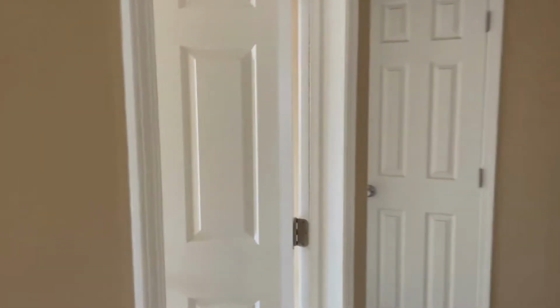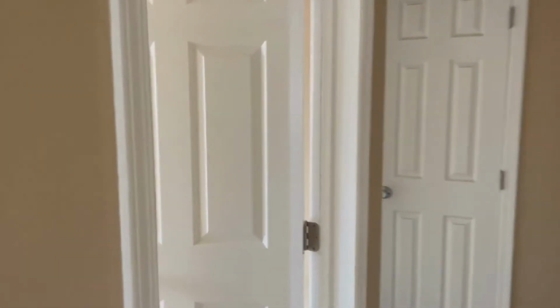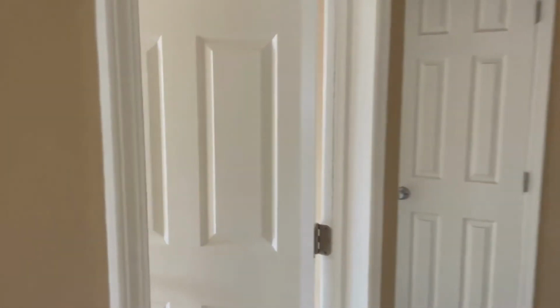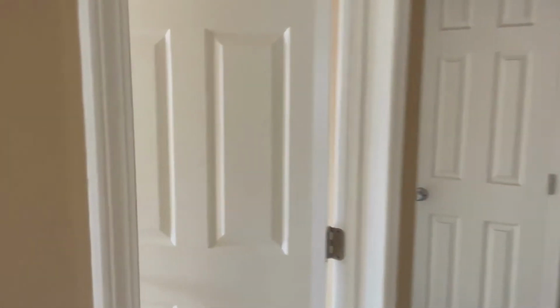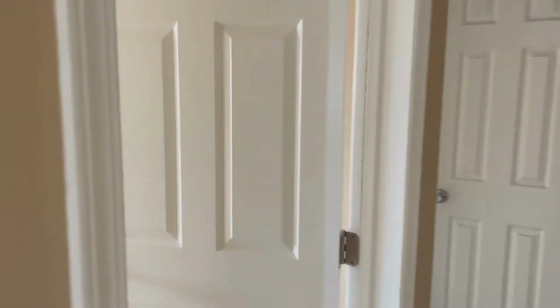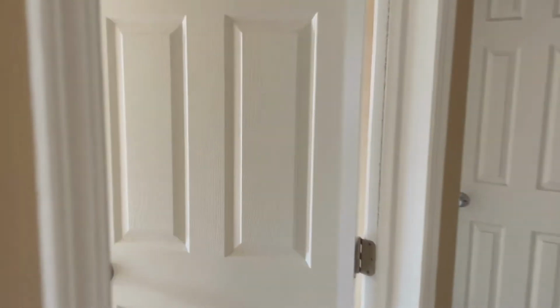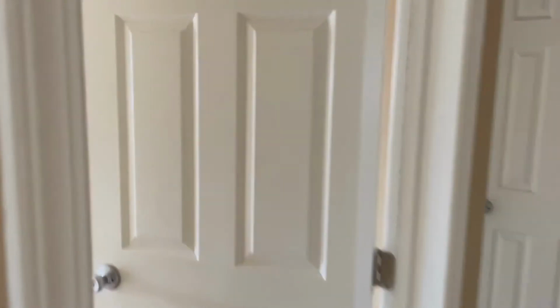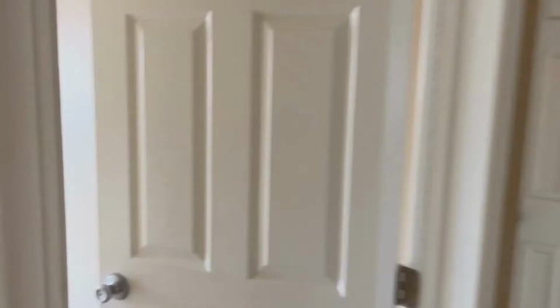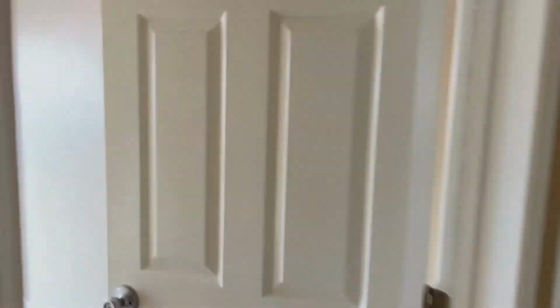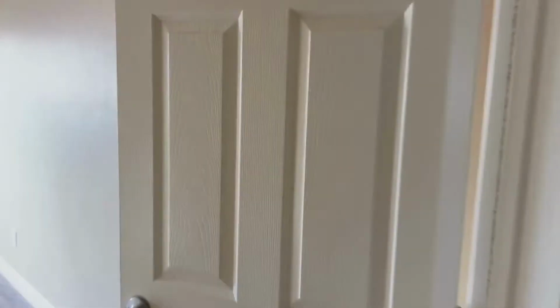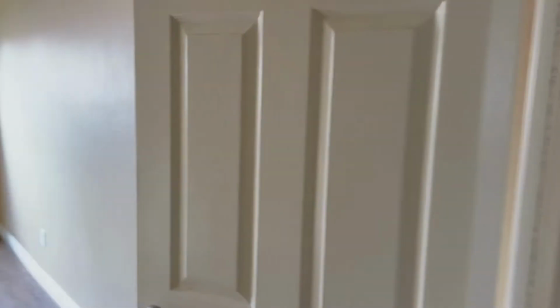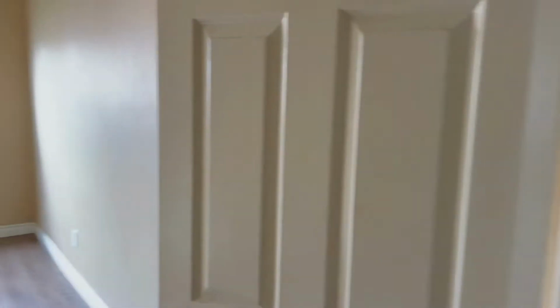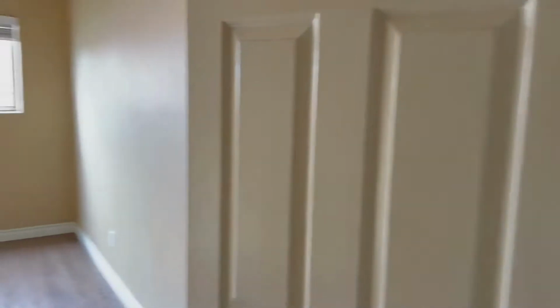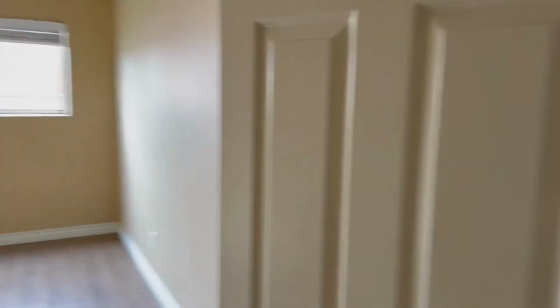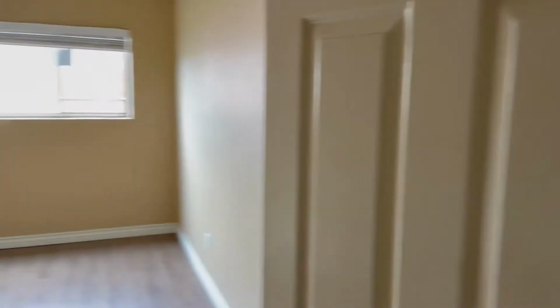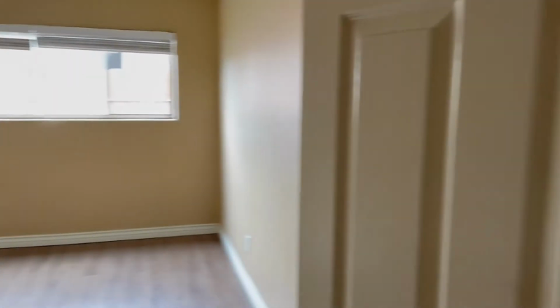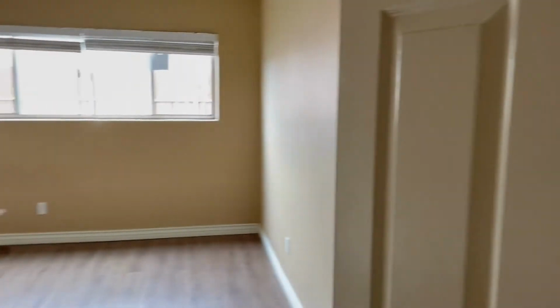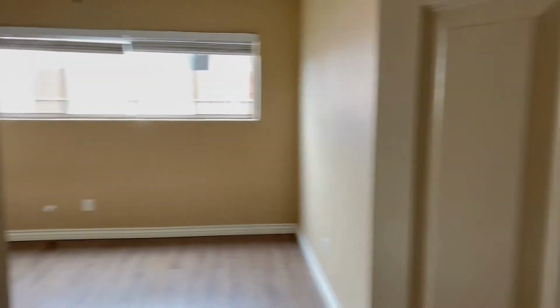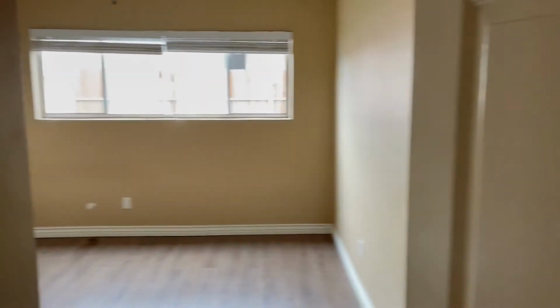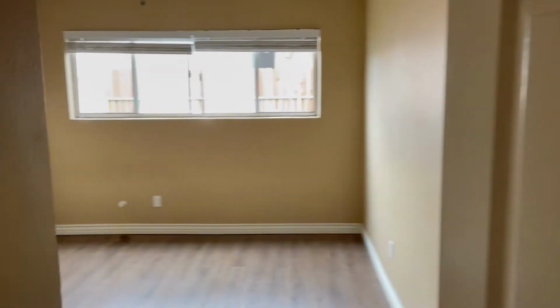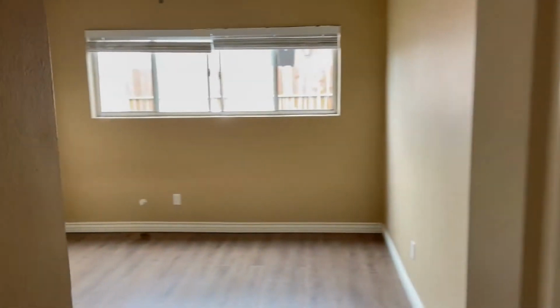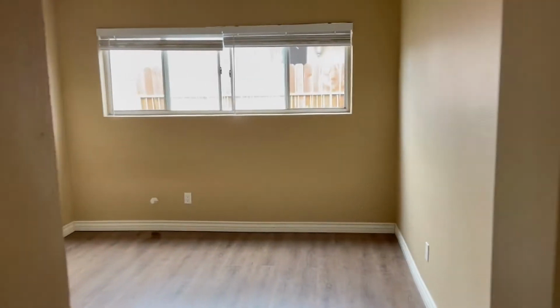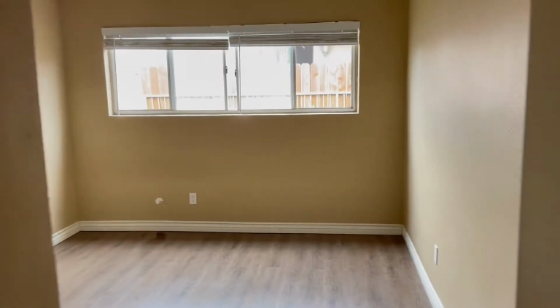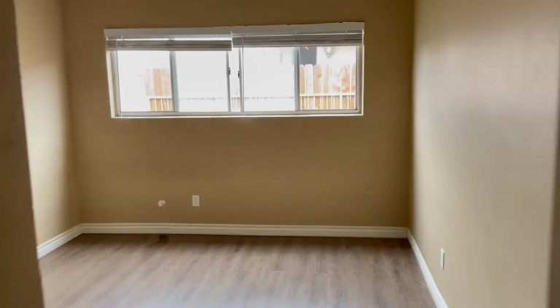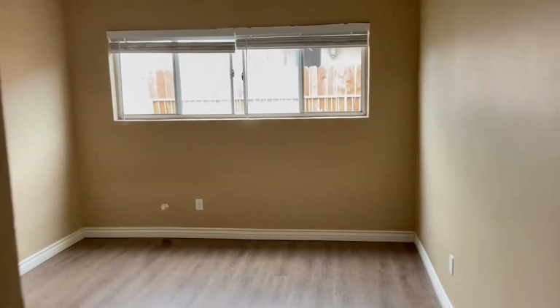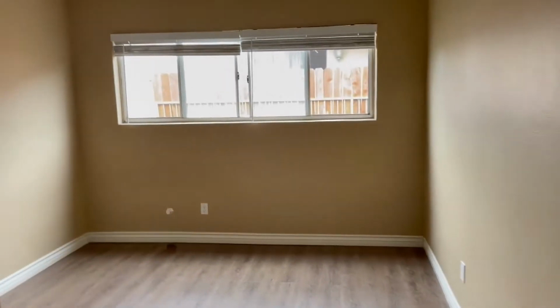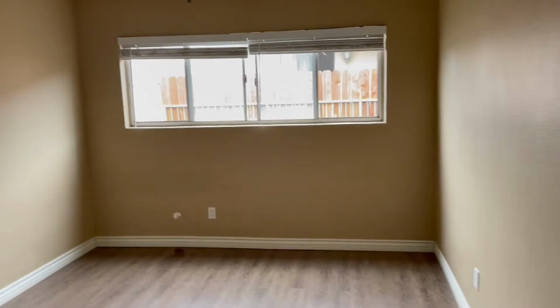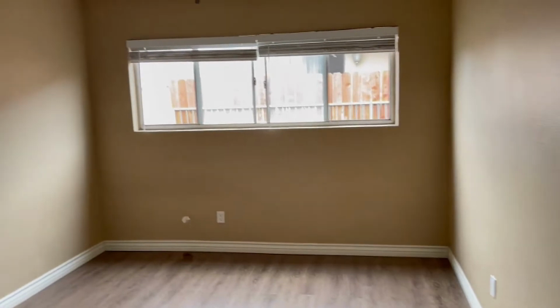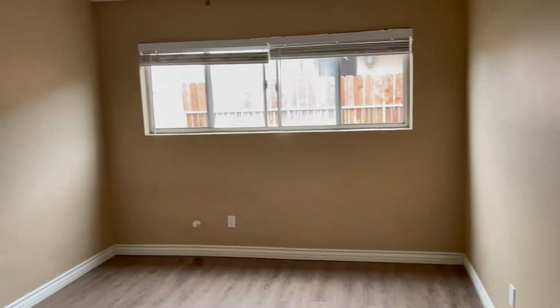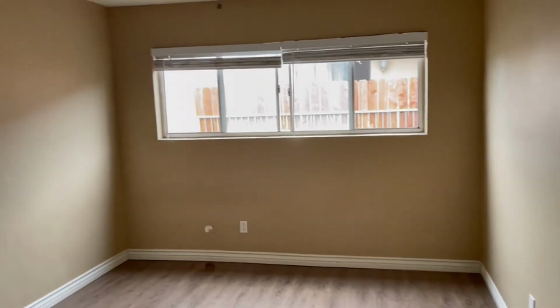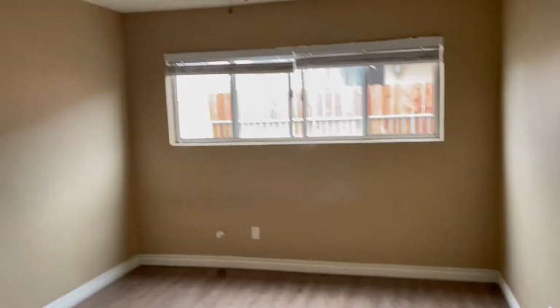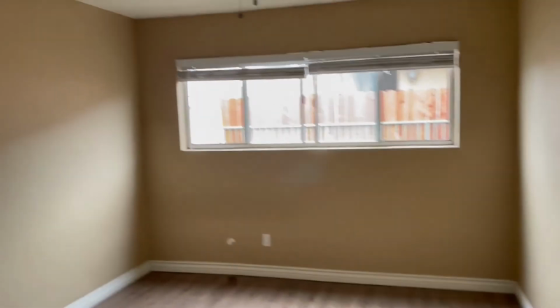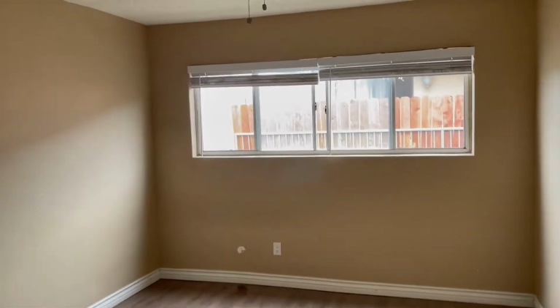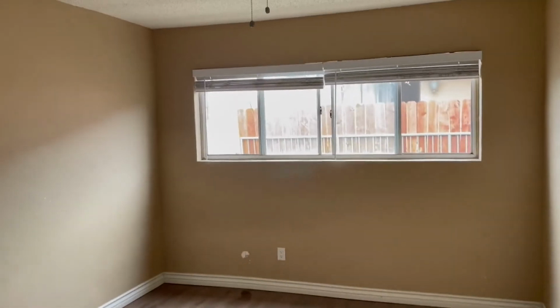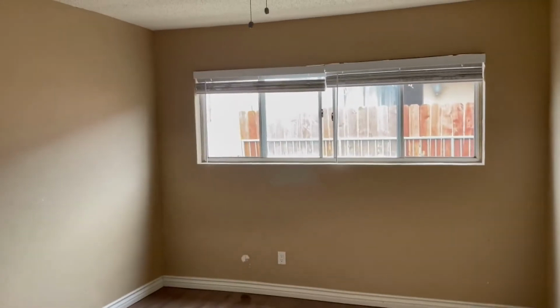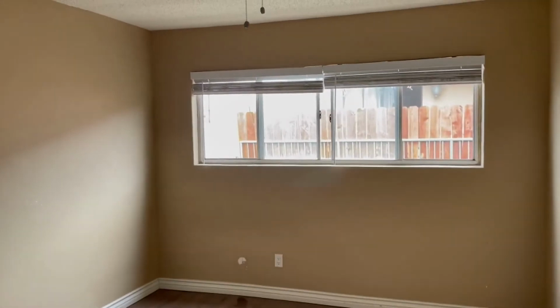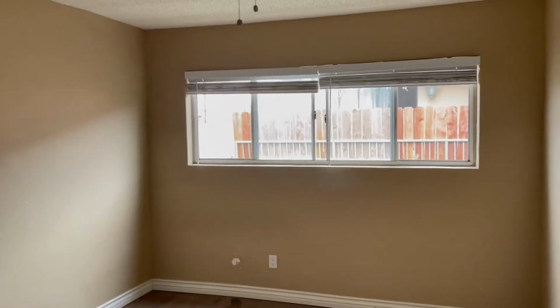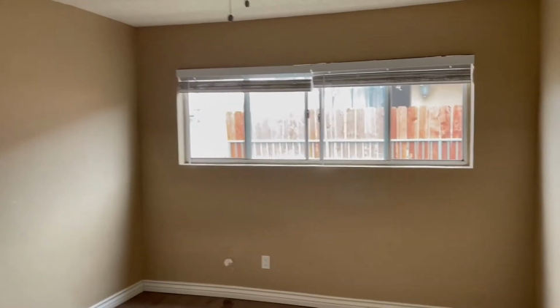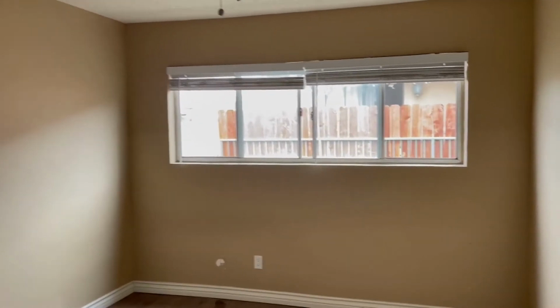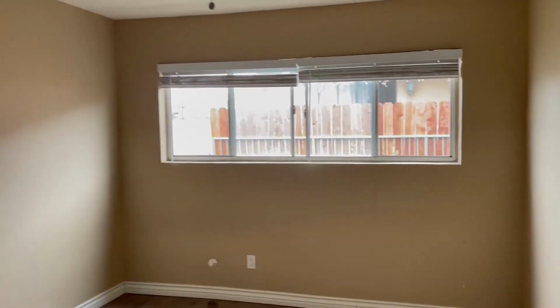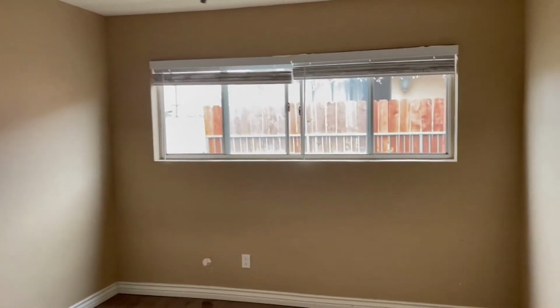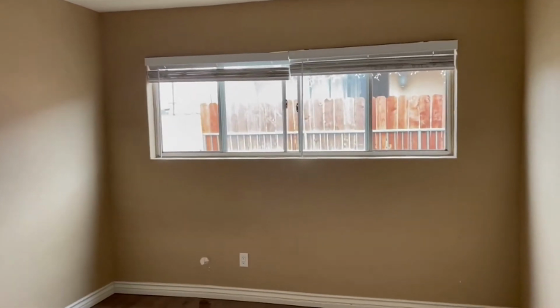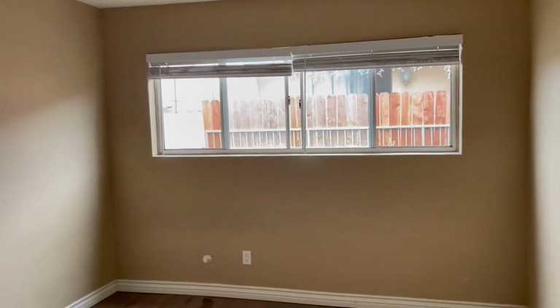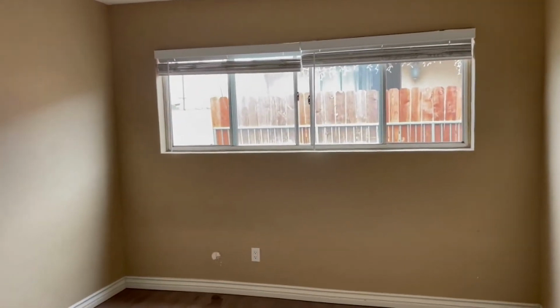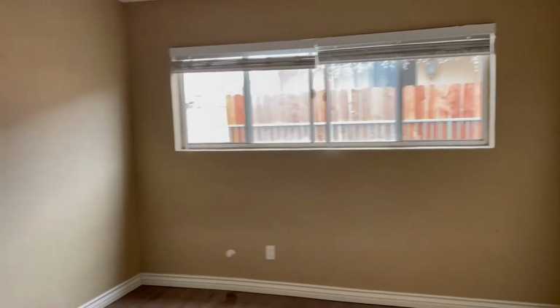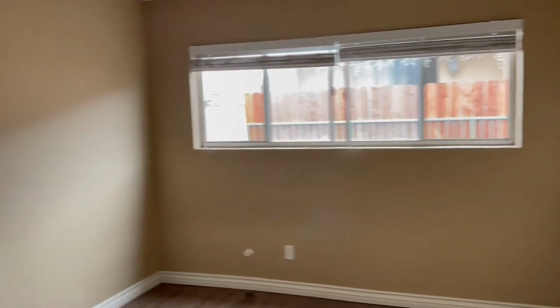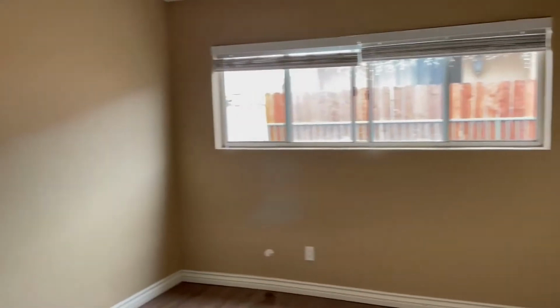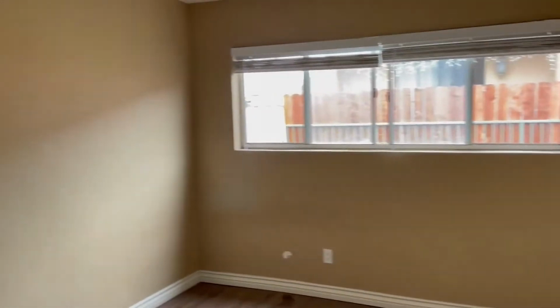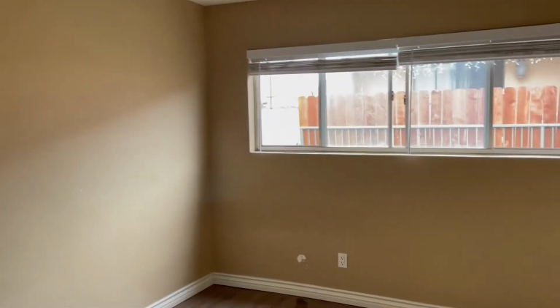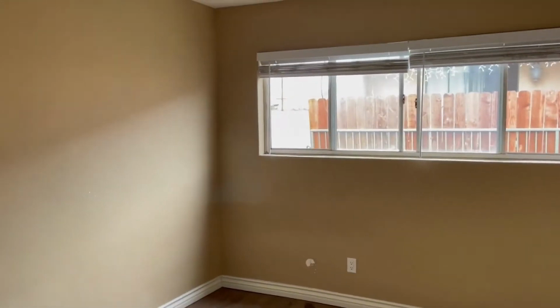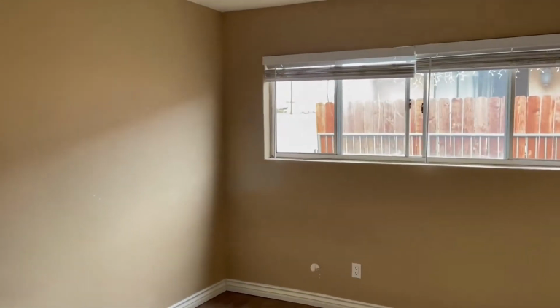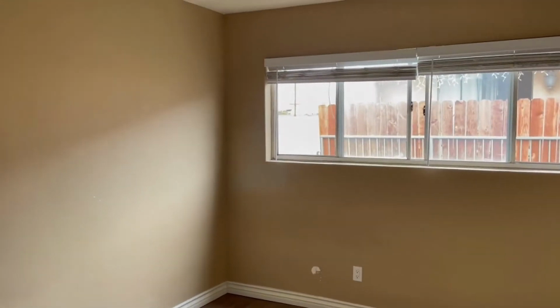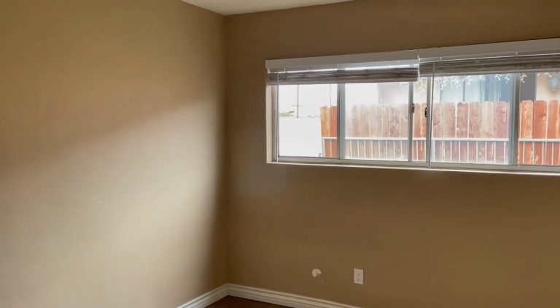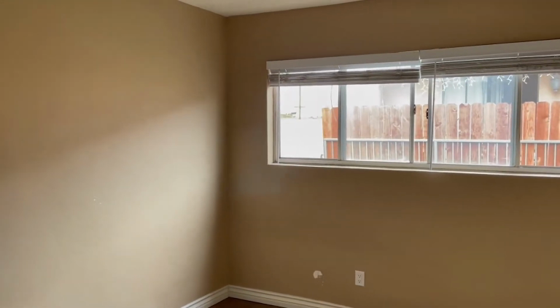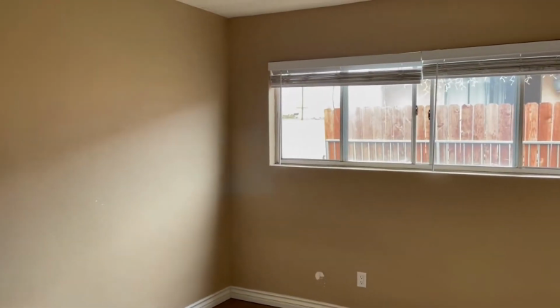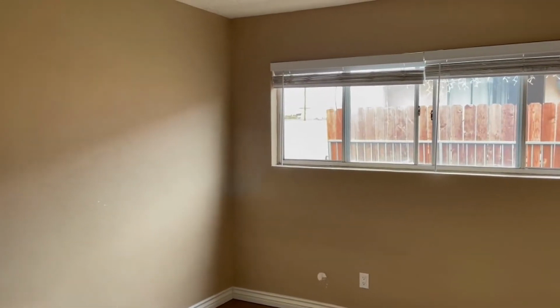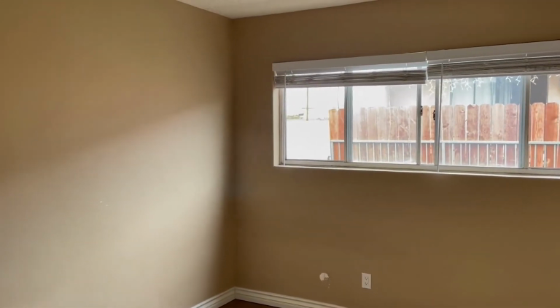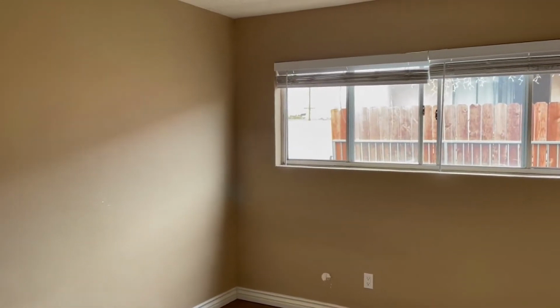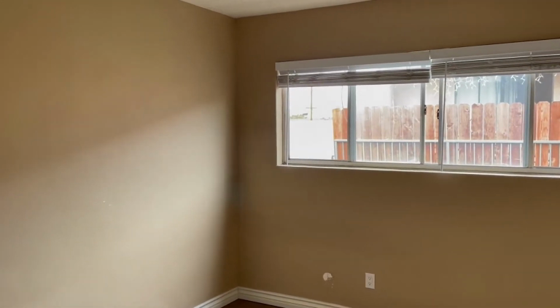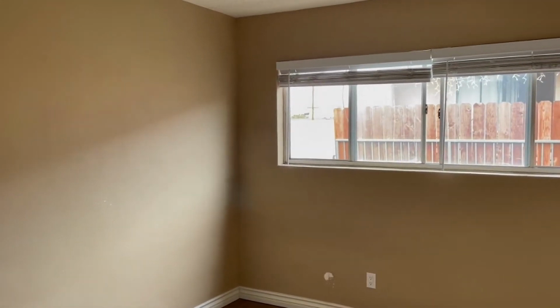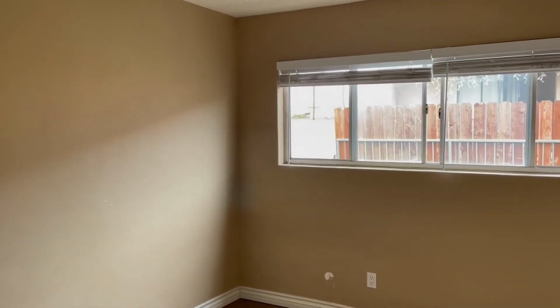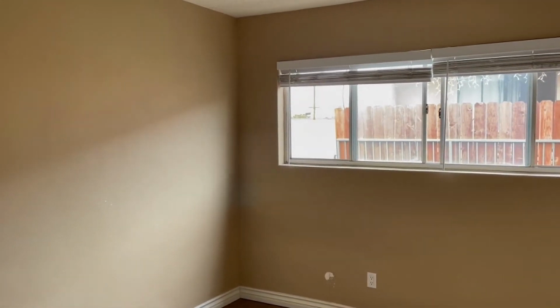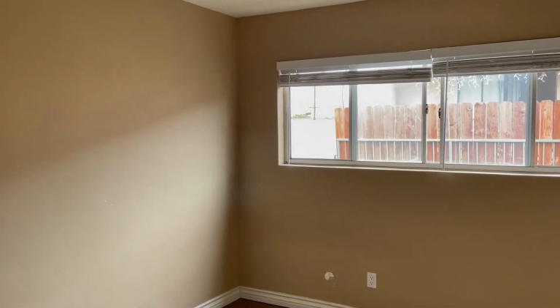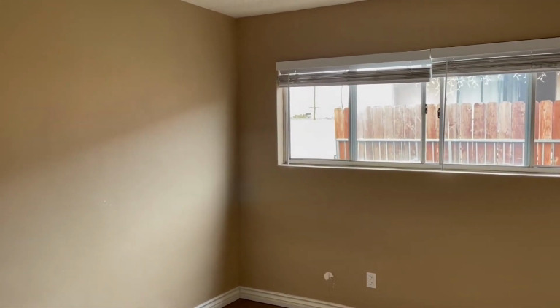The bedrooms are in good shape. Here's the one bedroom. We just need paint in this.